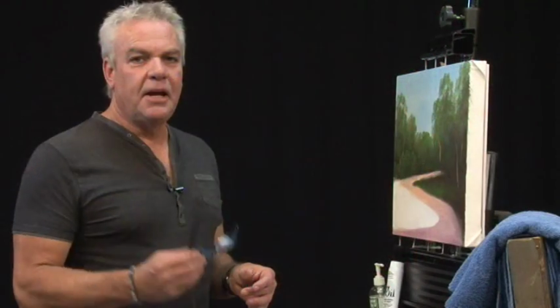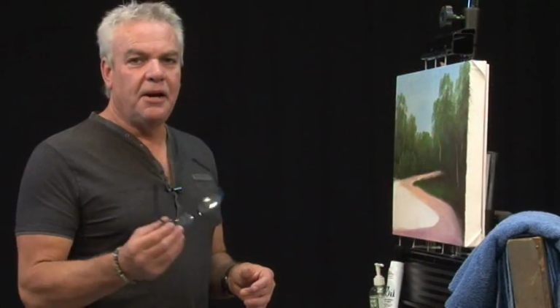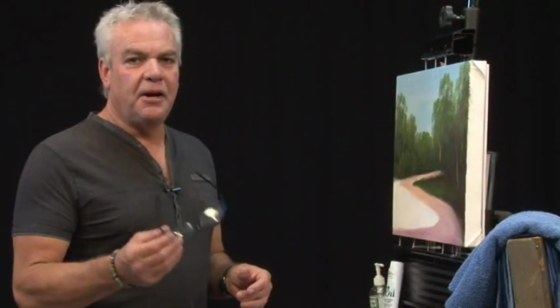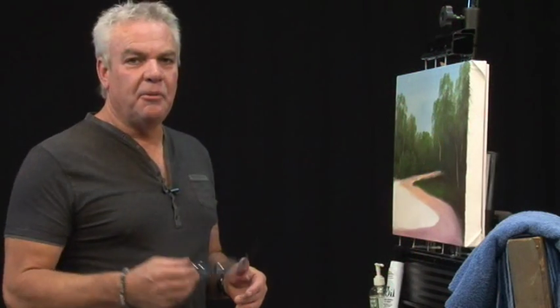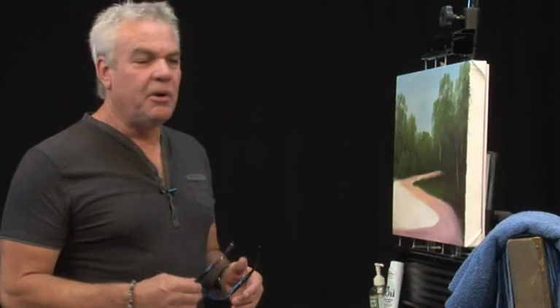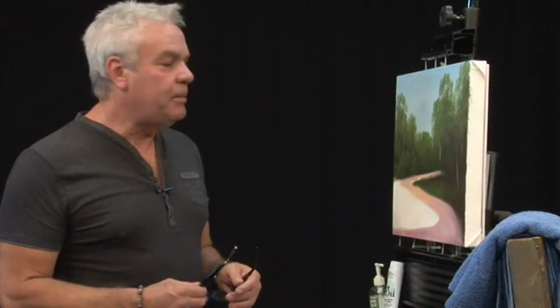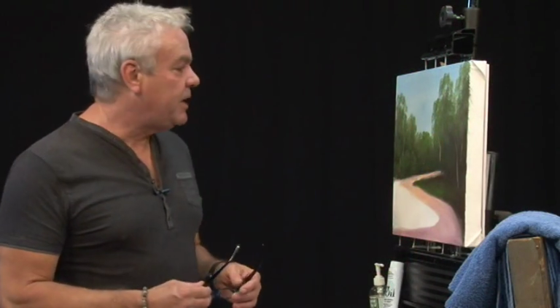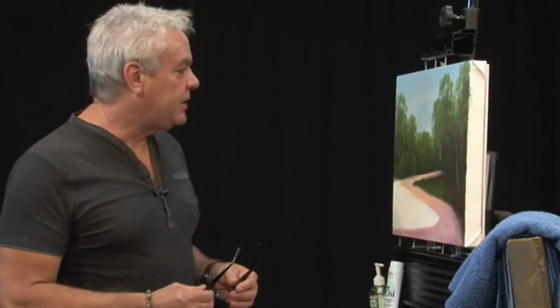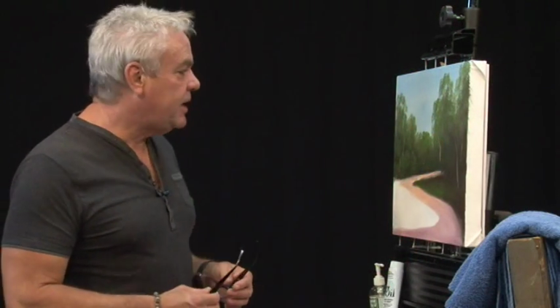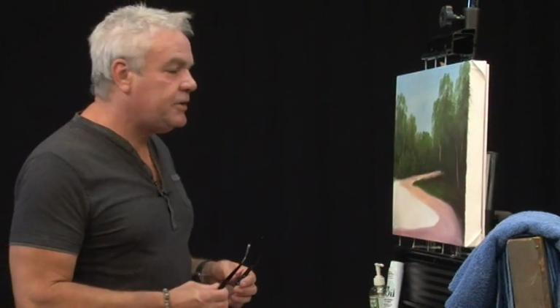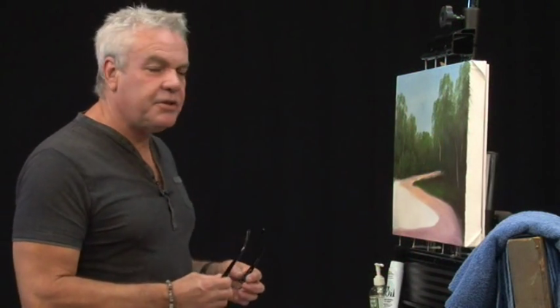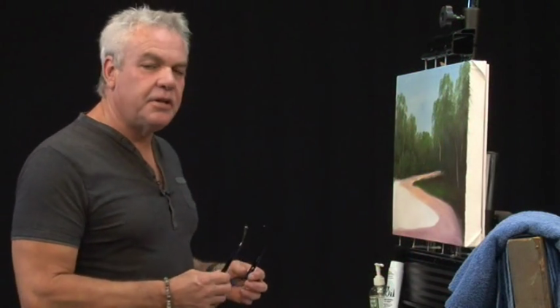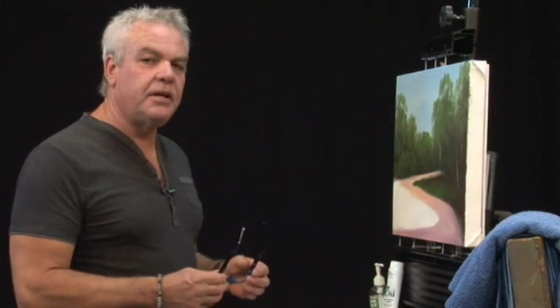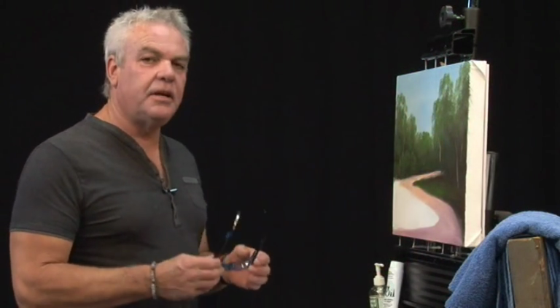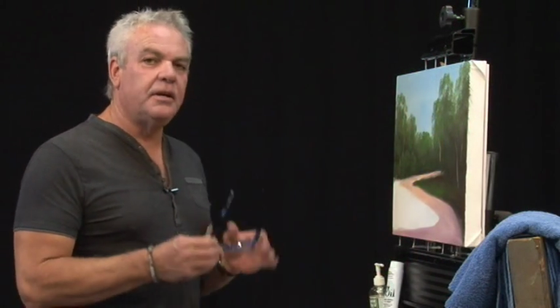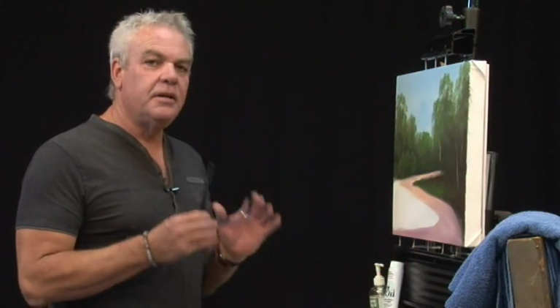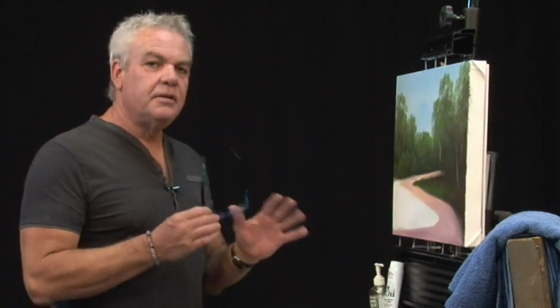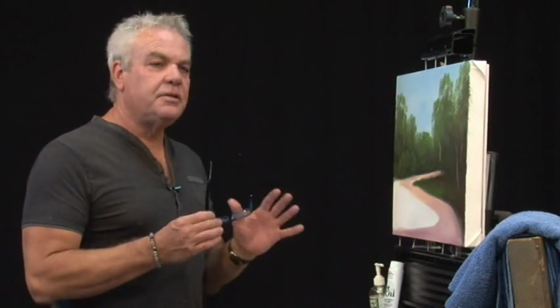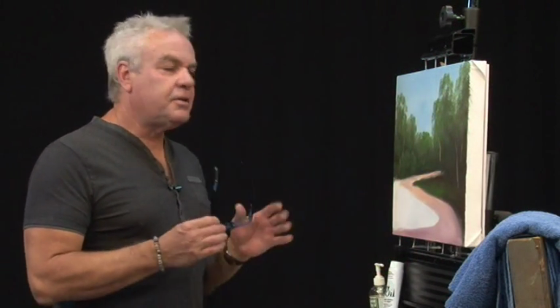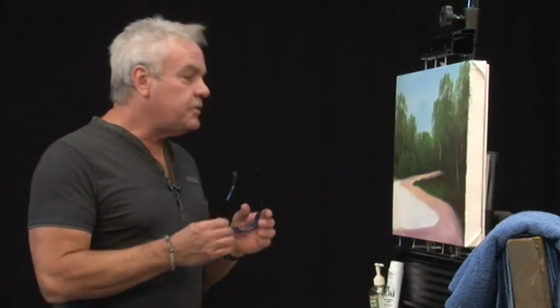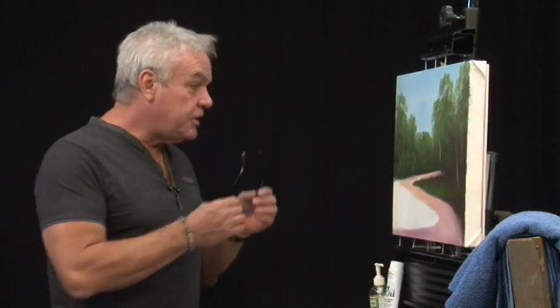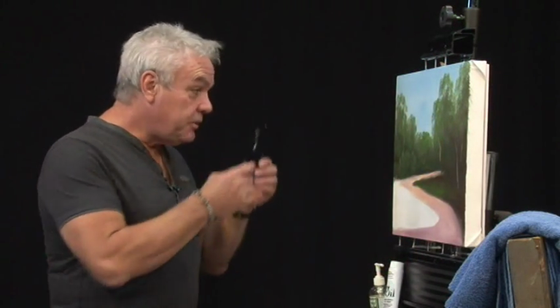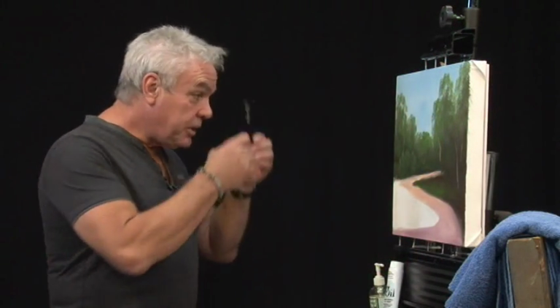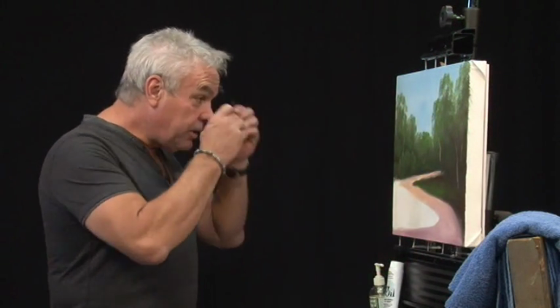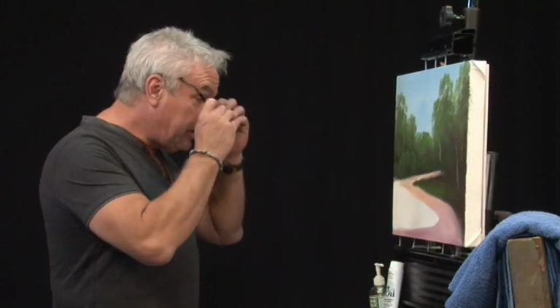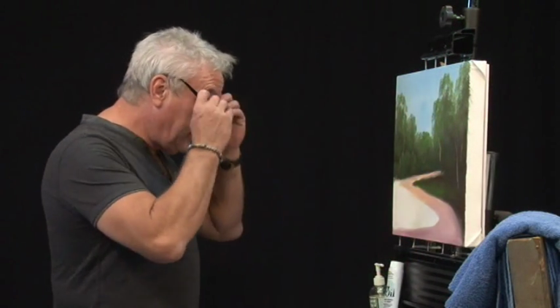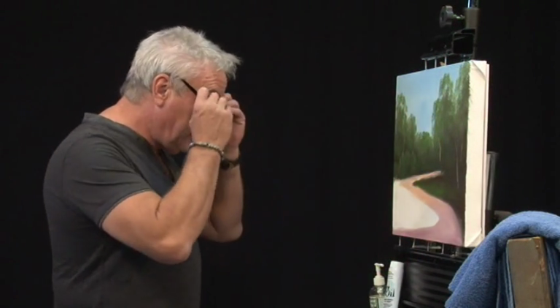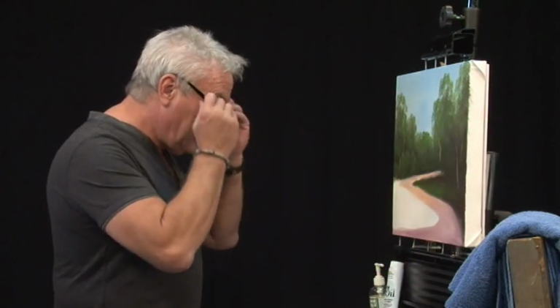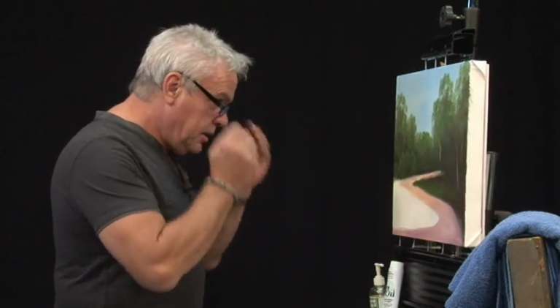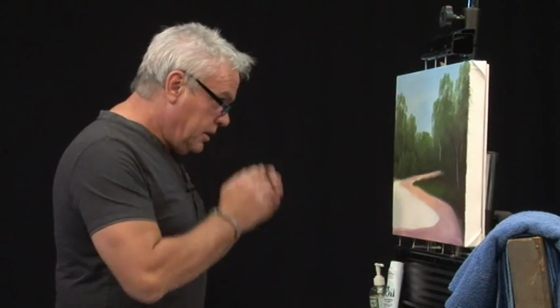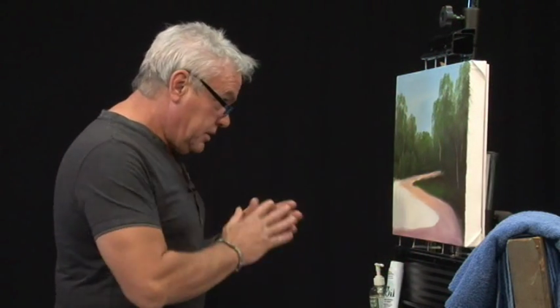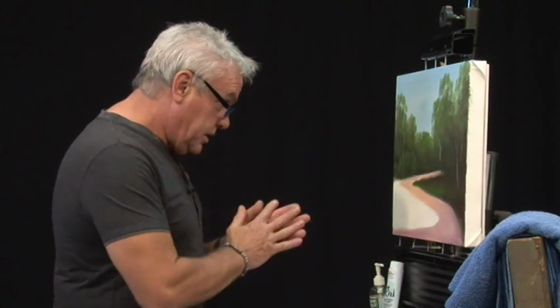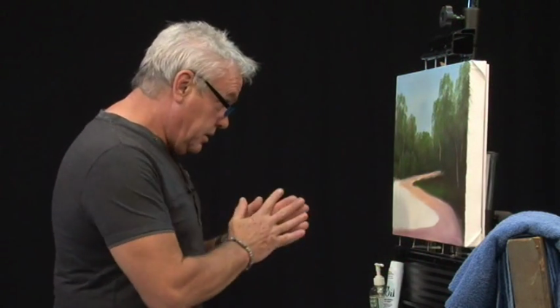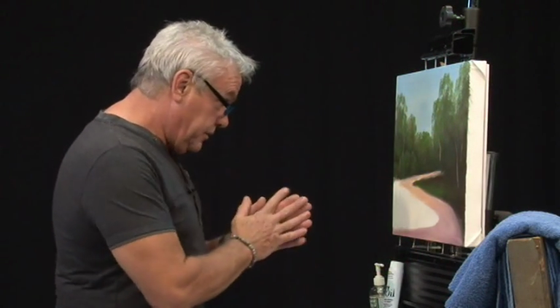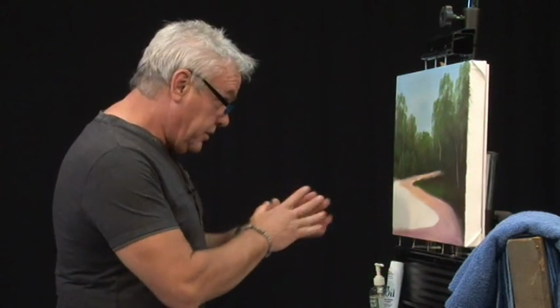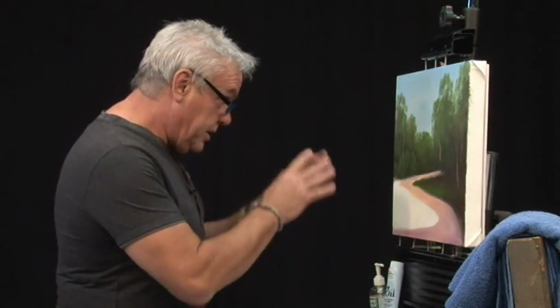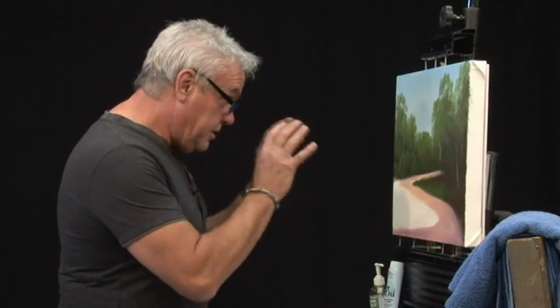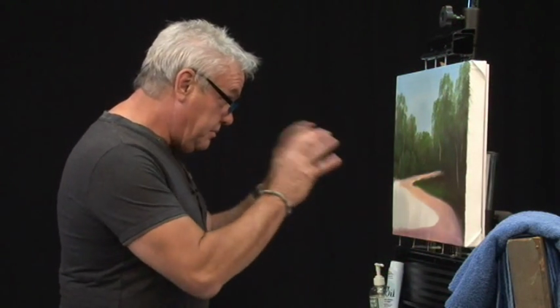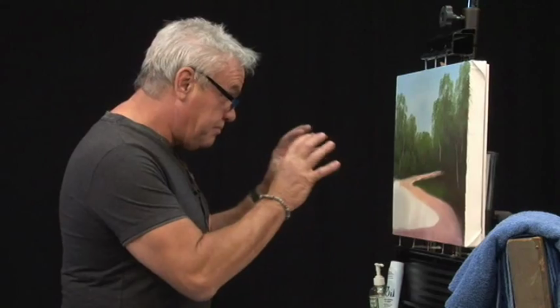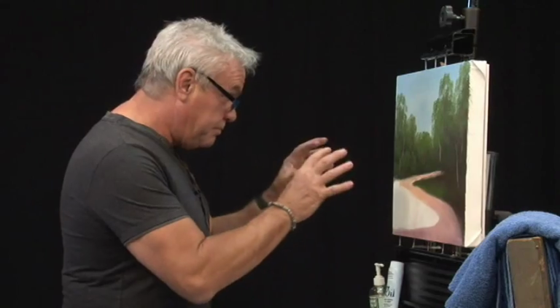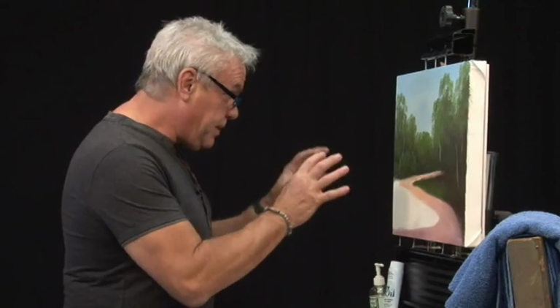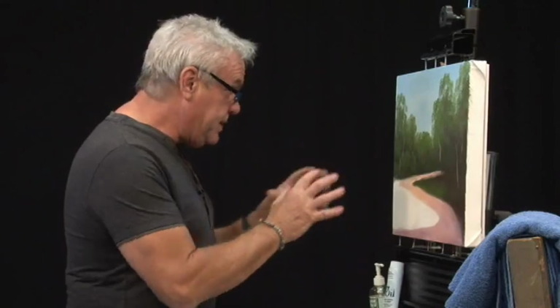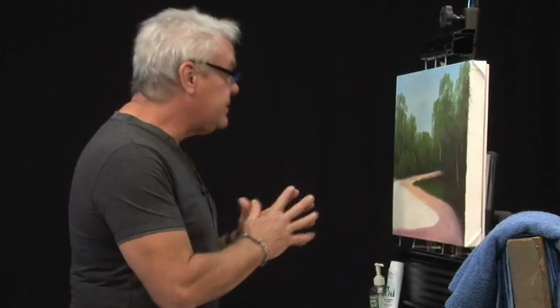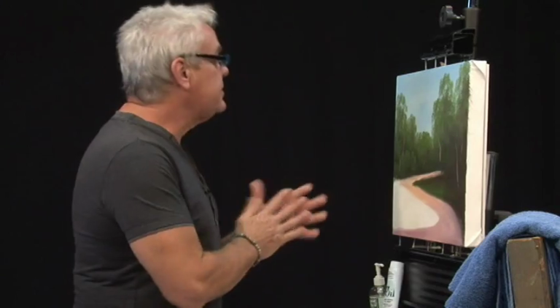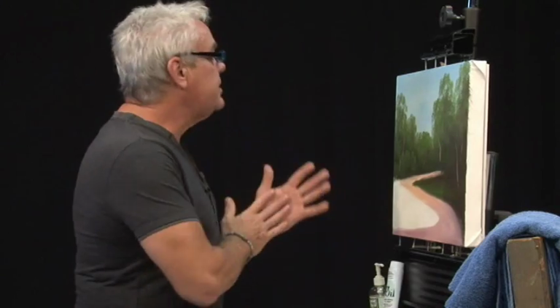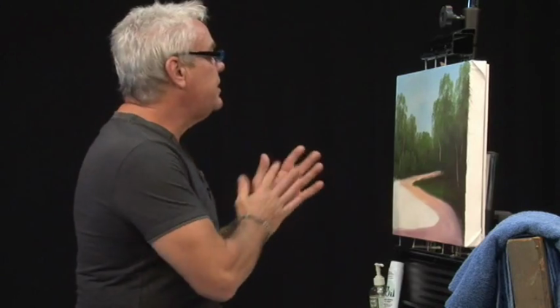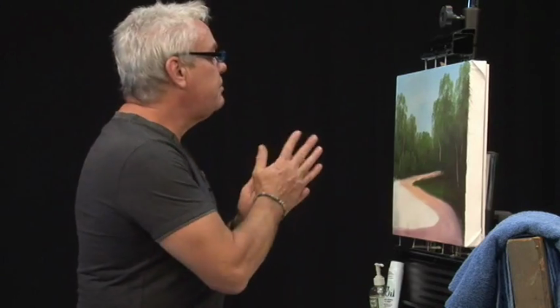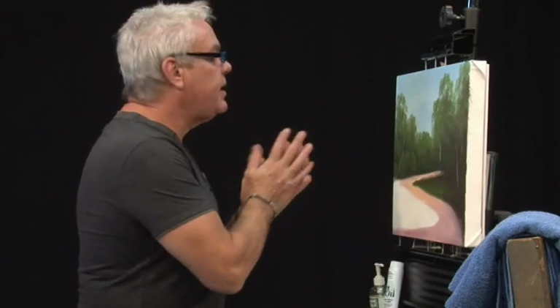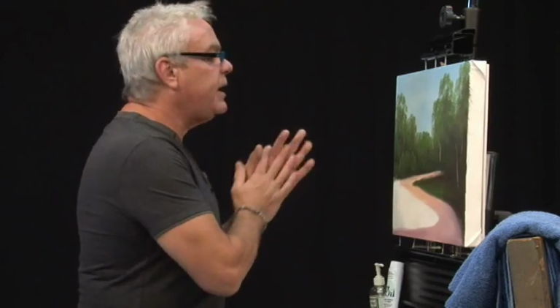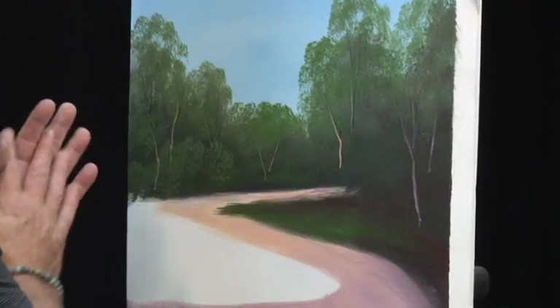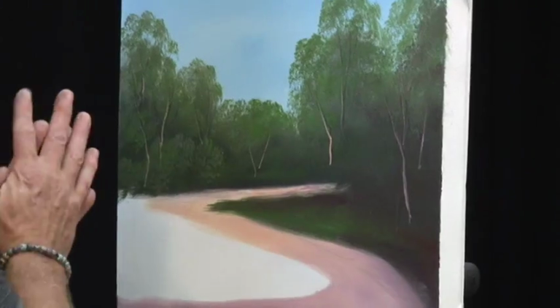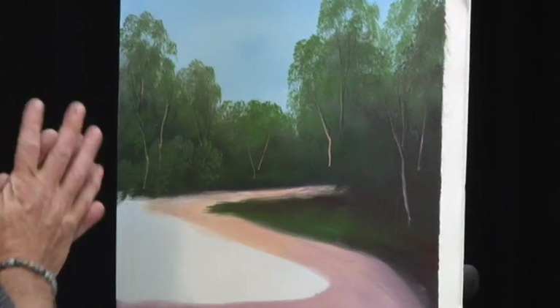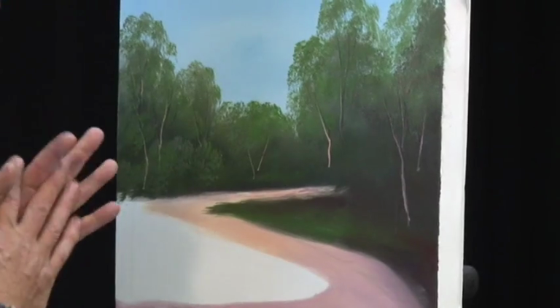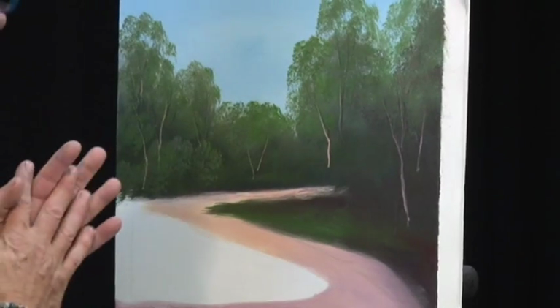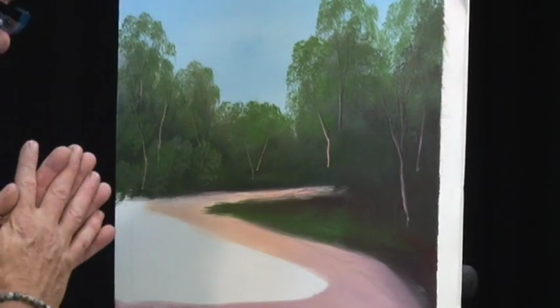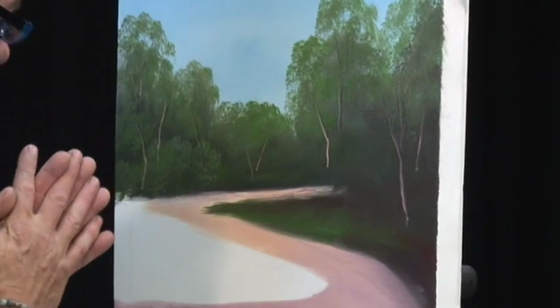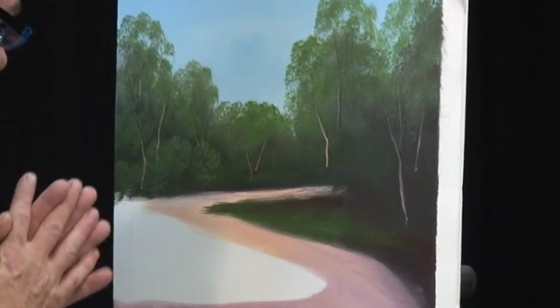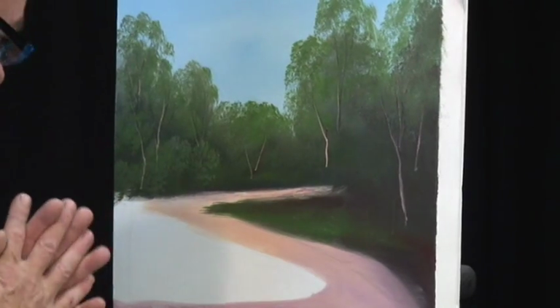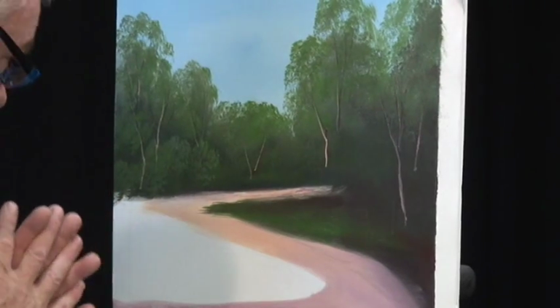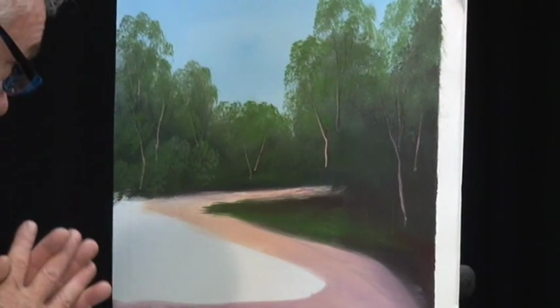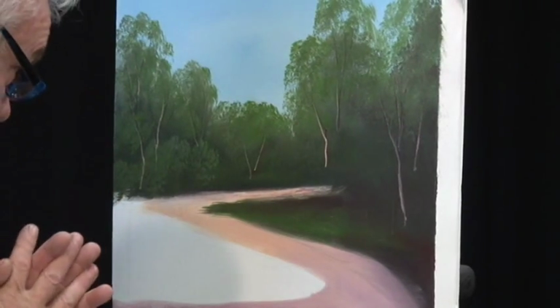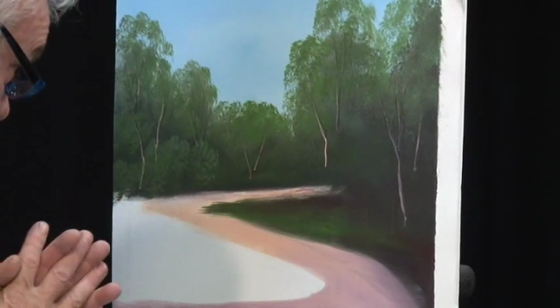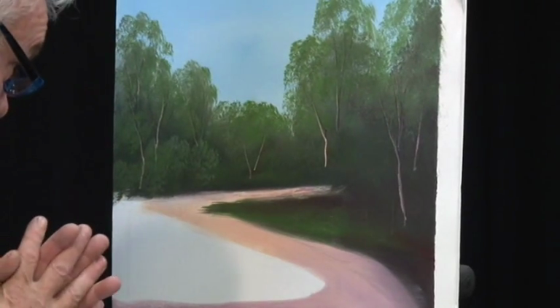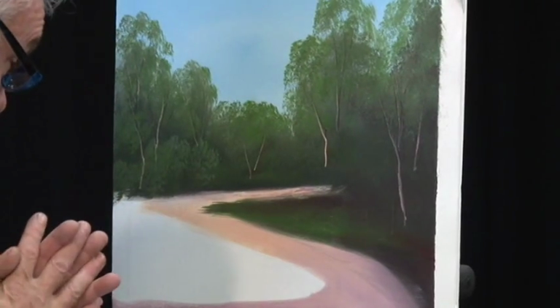Hi, welcome back to Art Studio. Just continuing on here, so we've got our basics of our background colours and trees in.